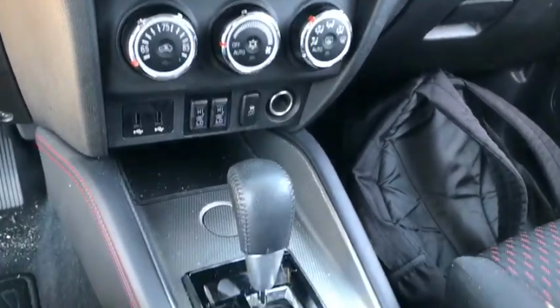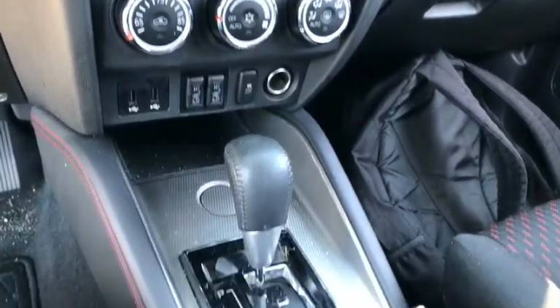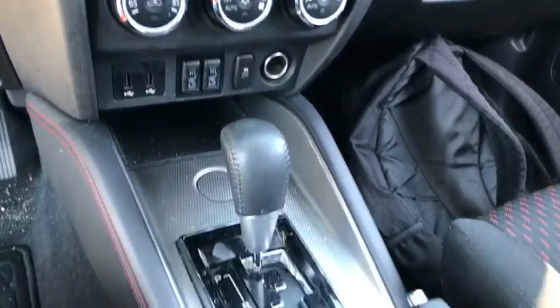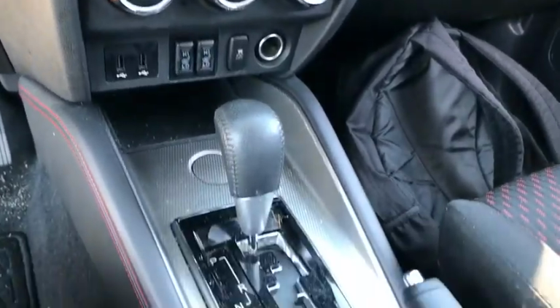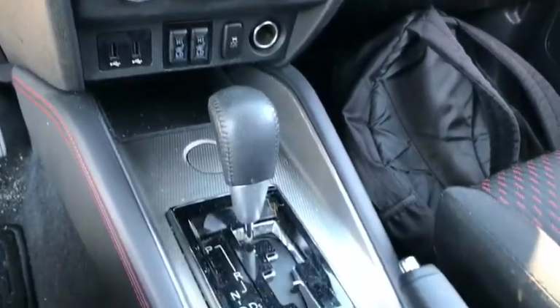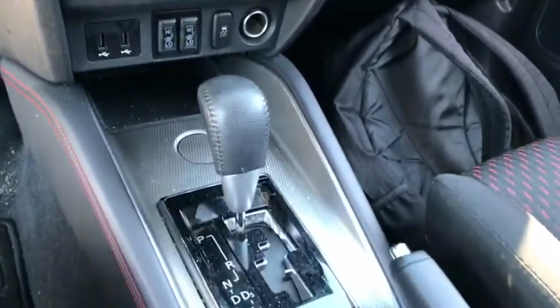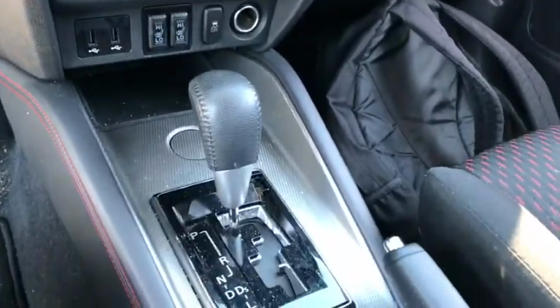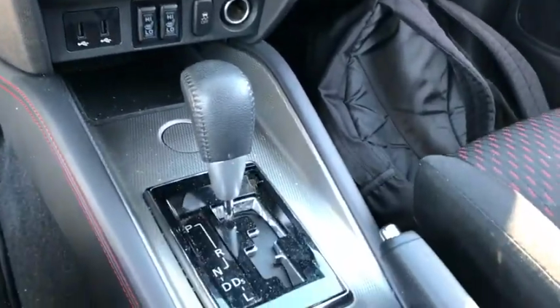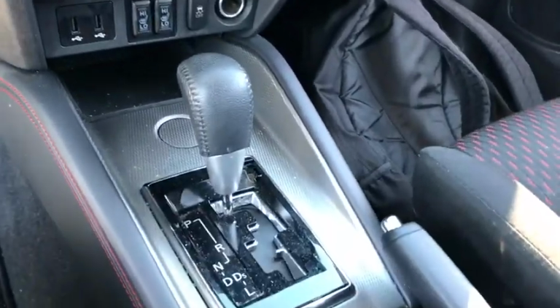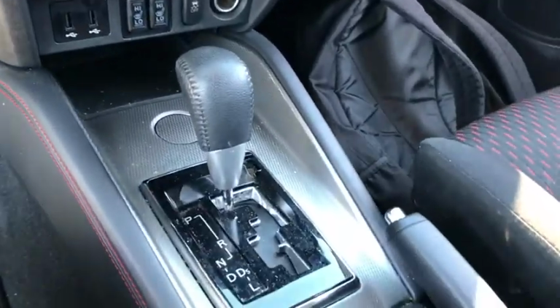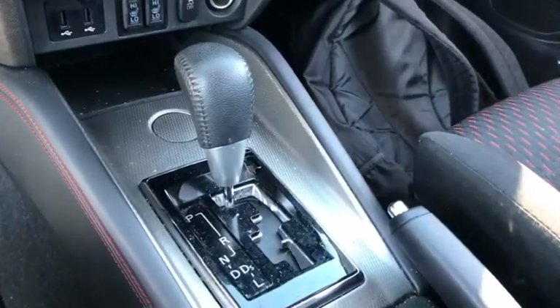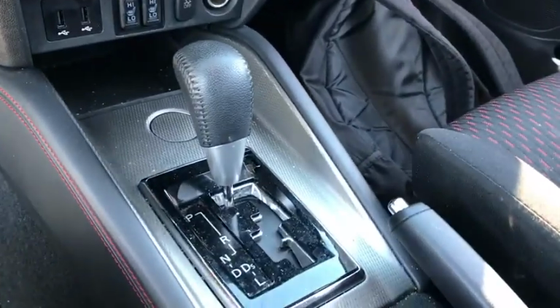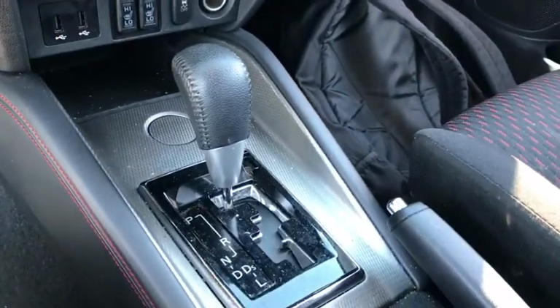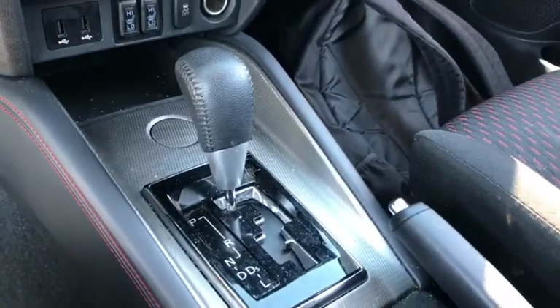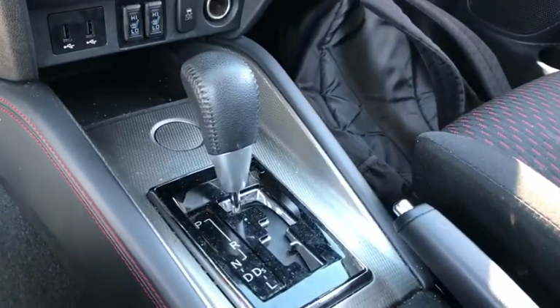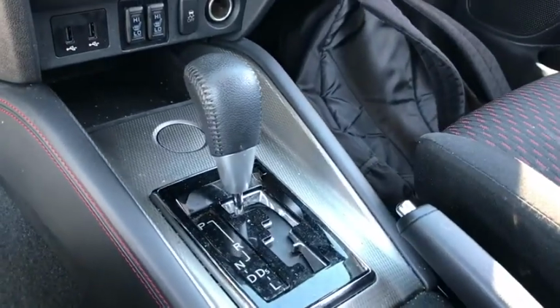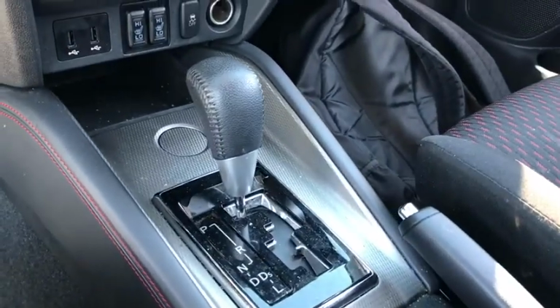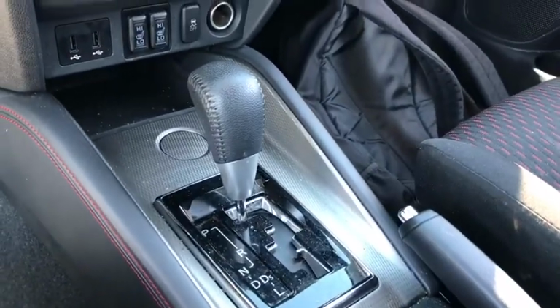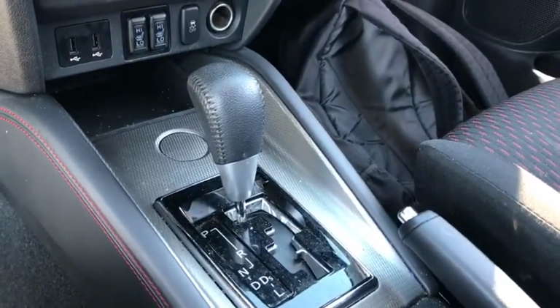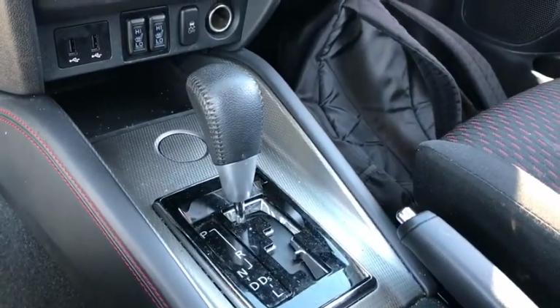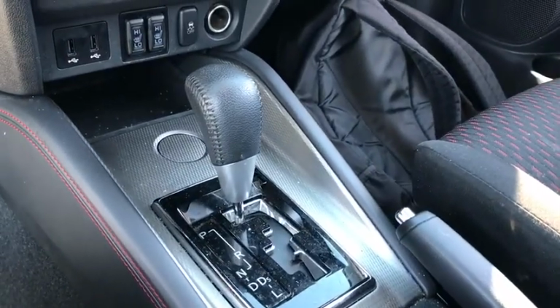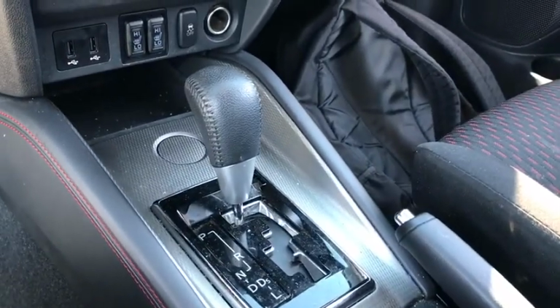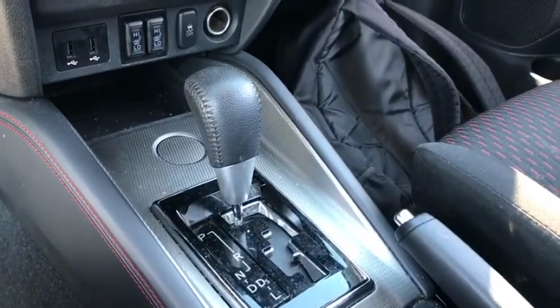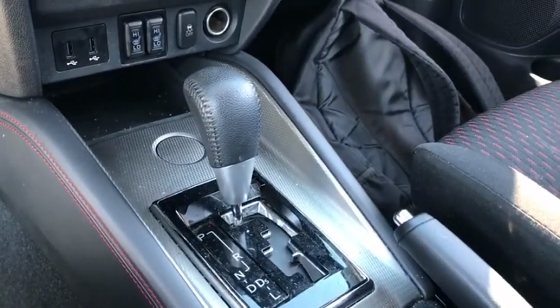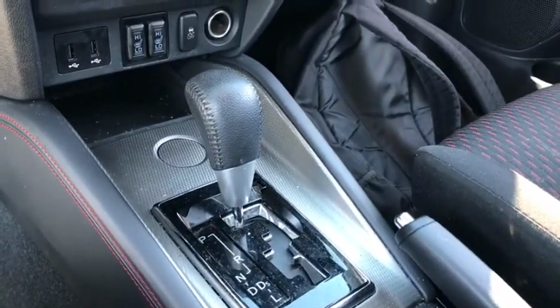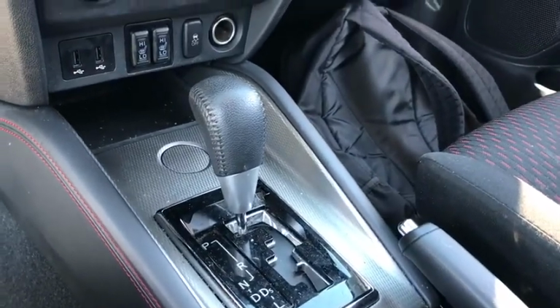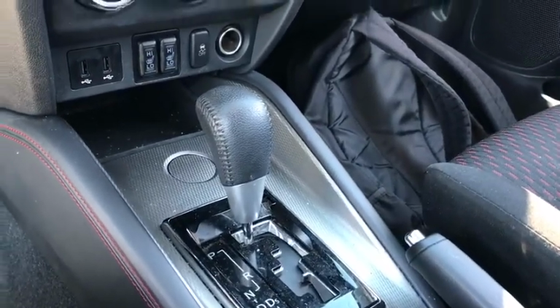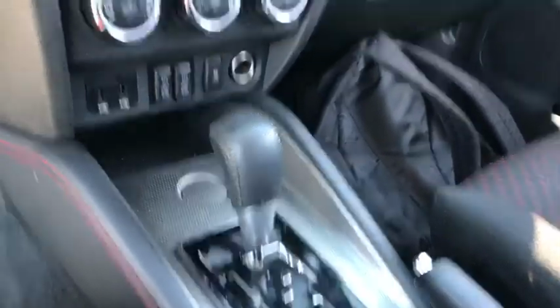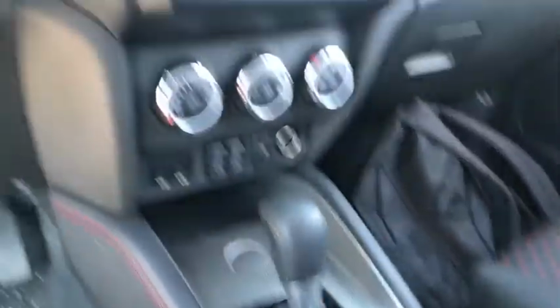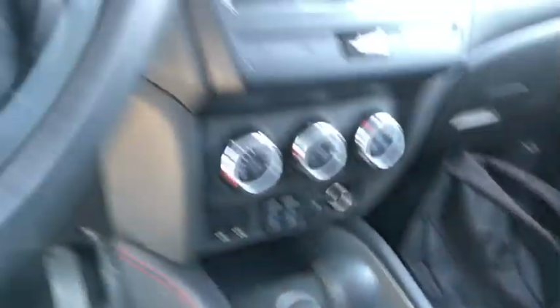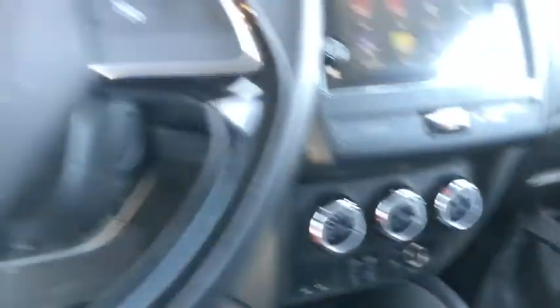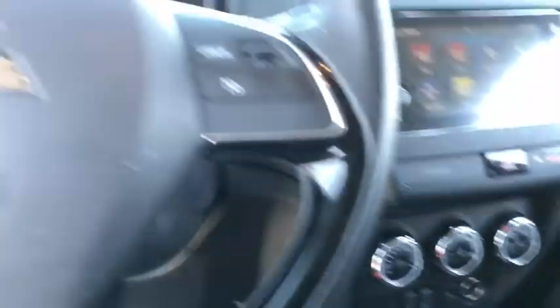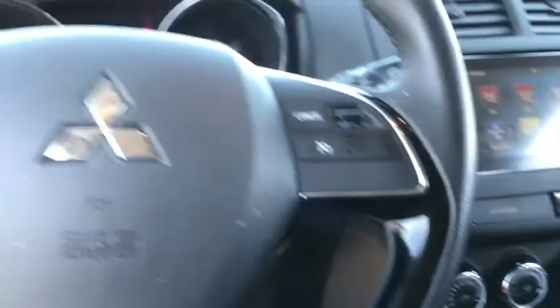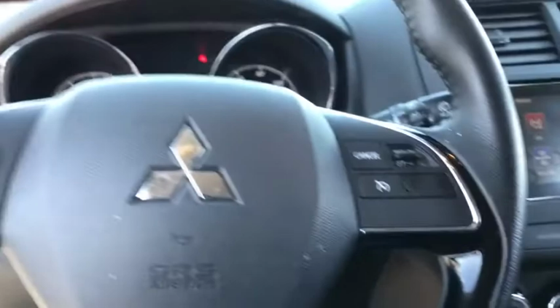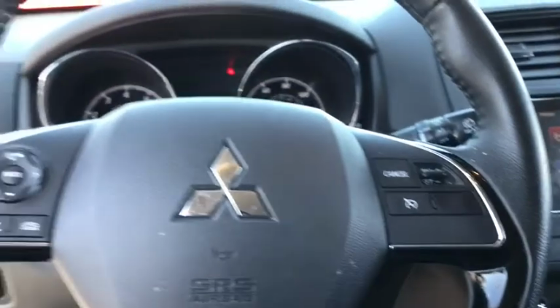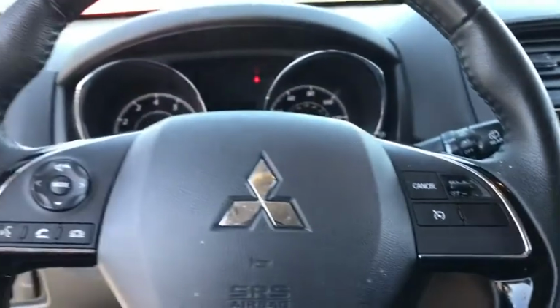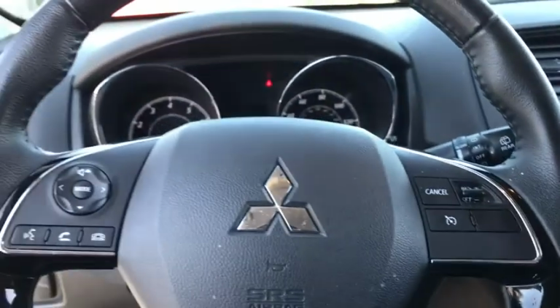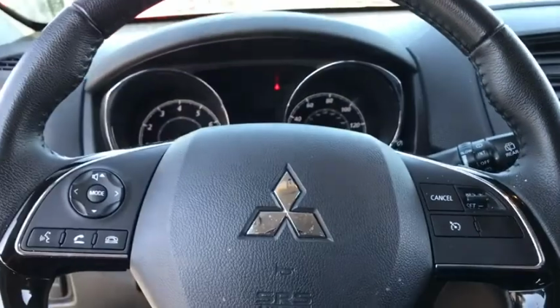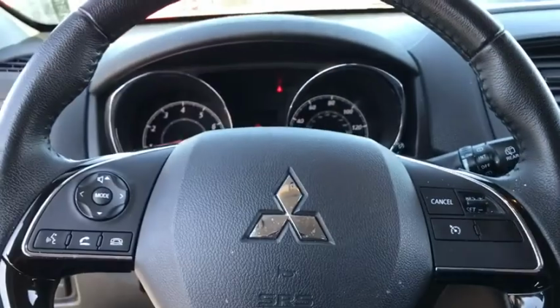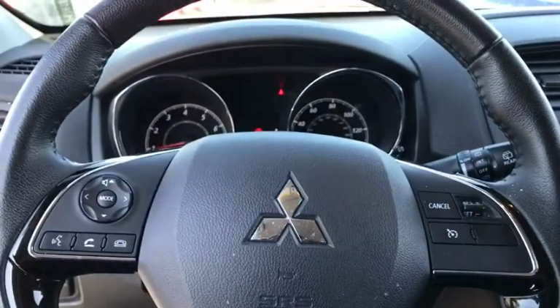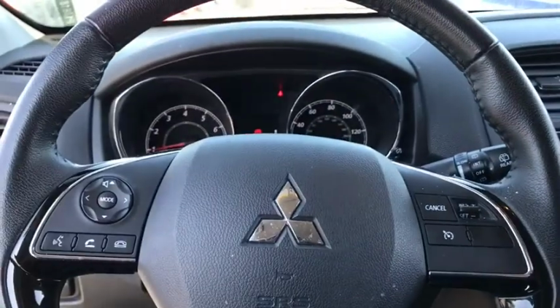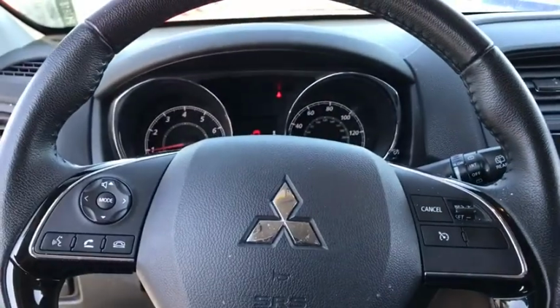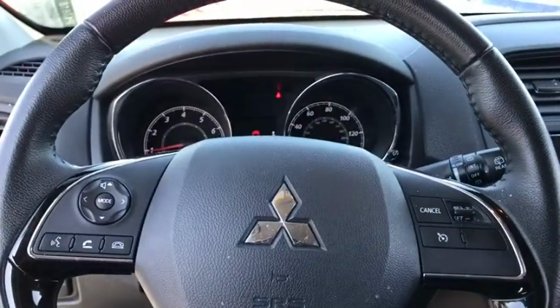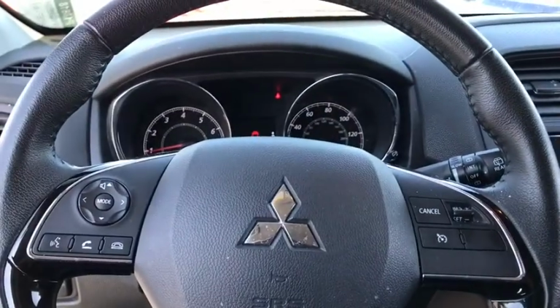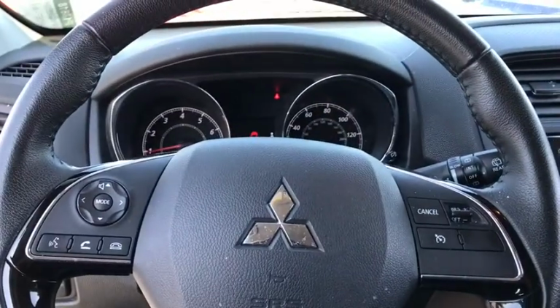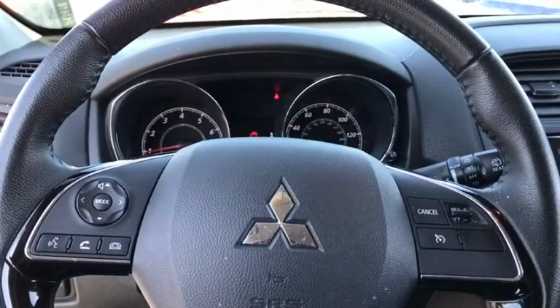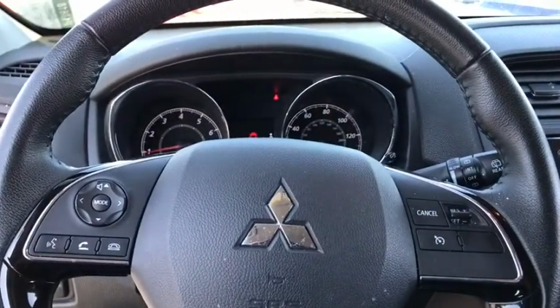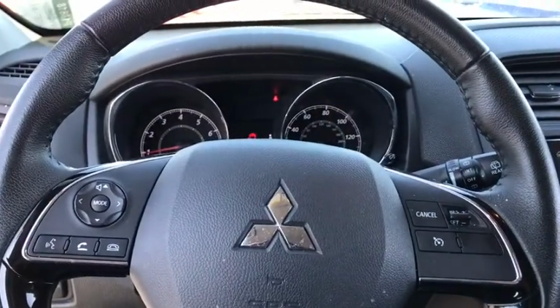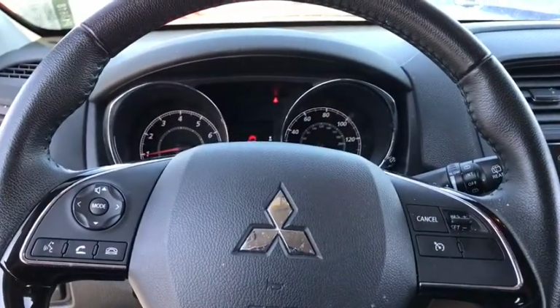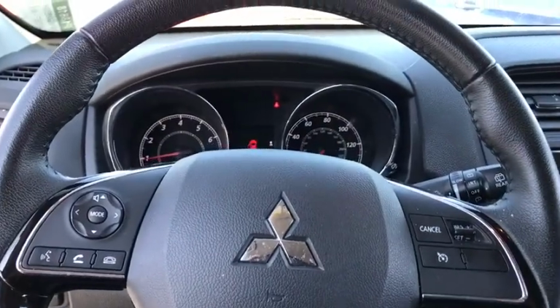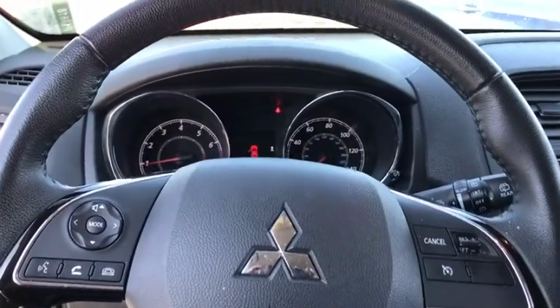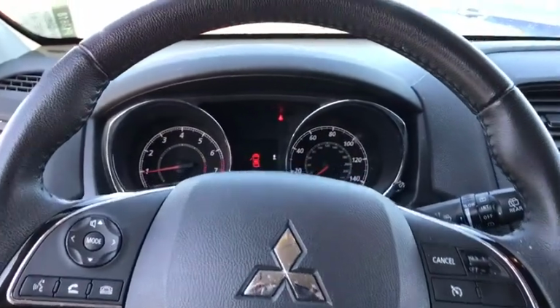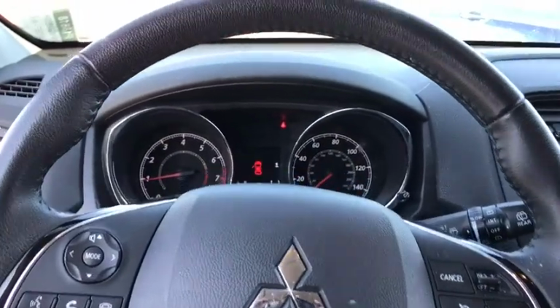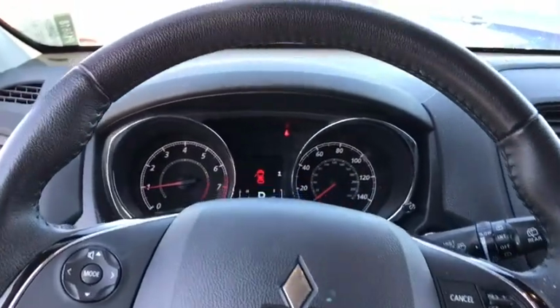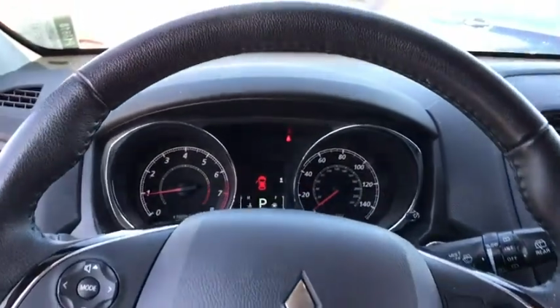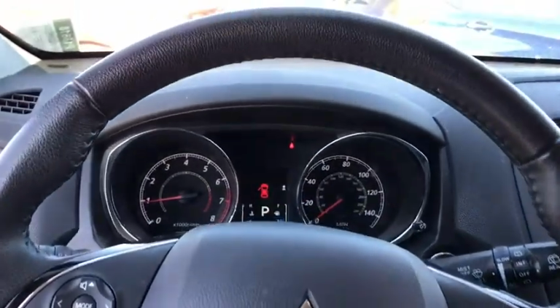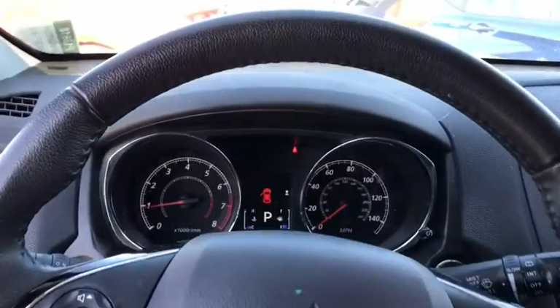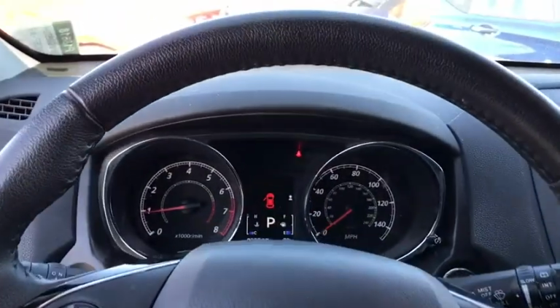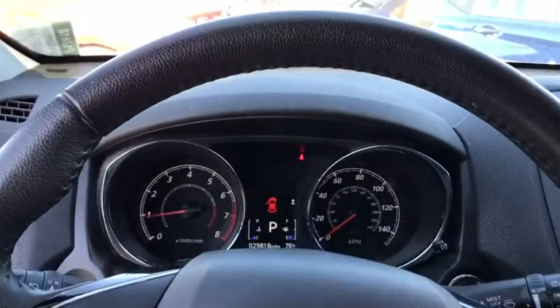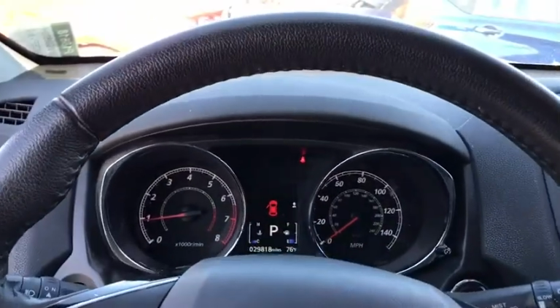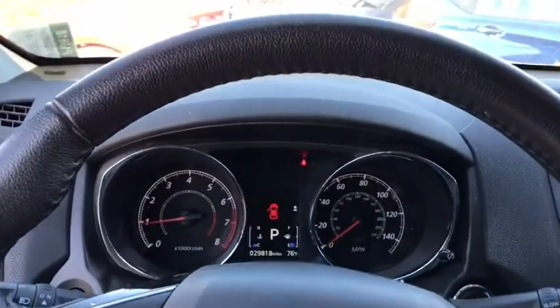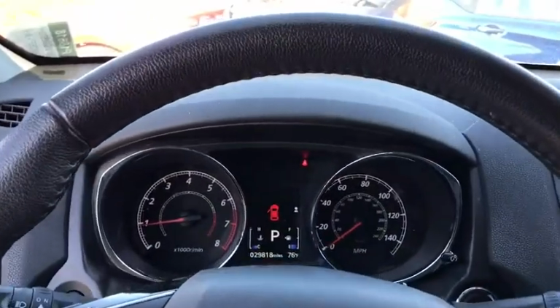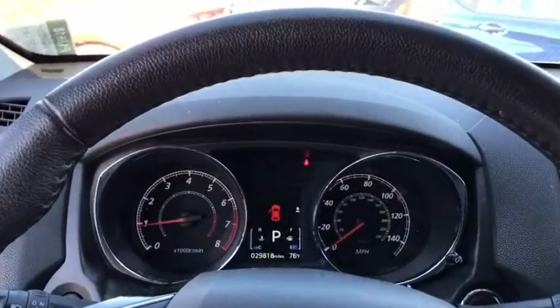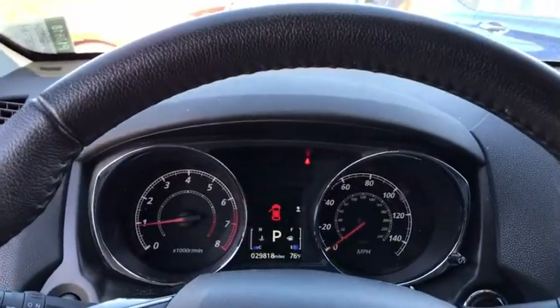Anti-lock braking system, leather-wrapped steering wheel, Bluetooth, power steering, adjustable steering wheel, cruise control, floor mats.